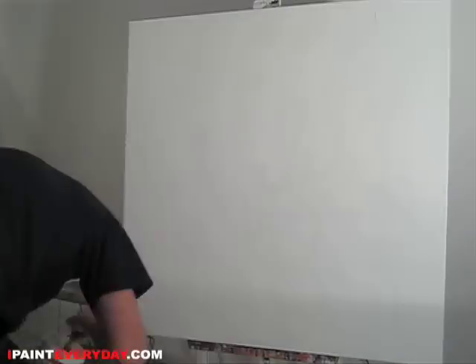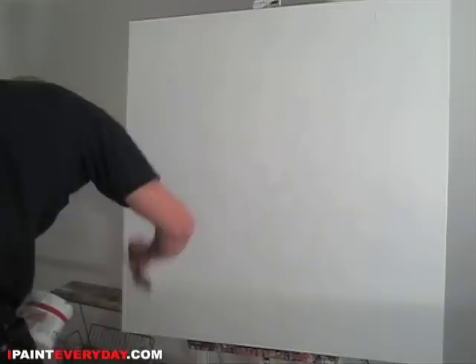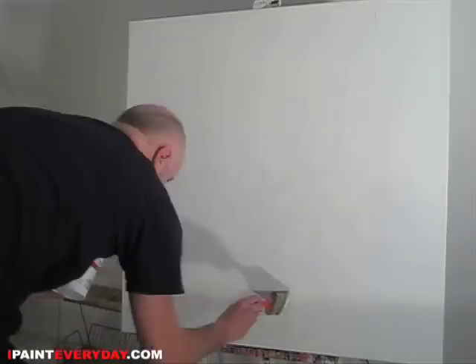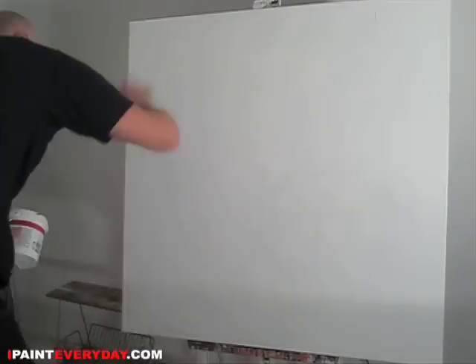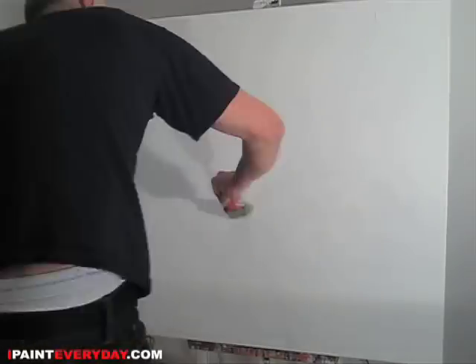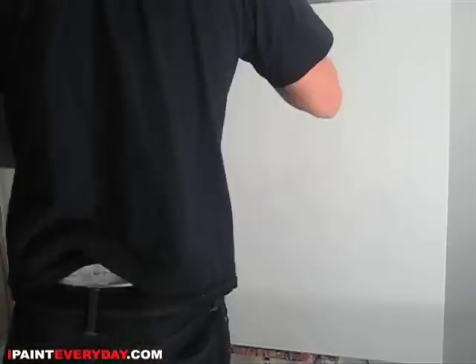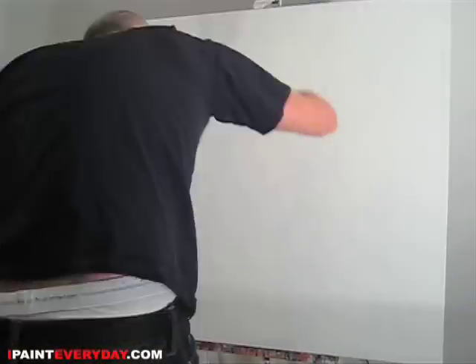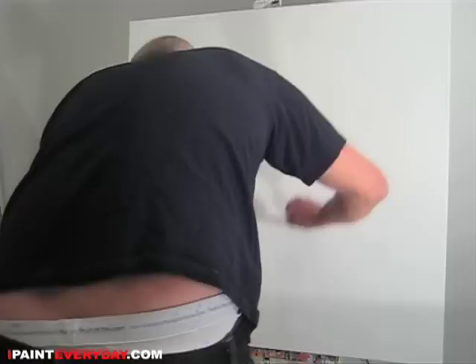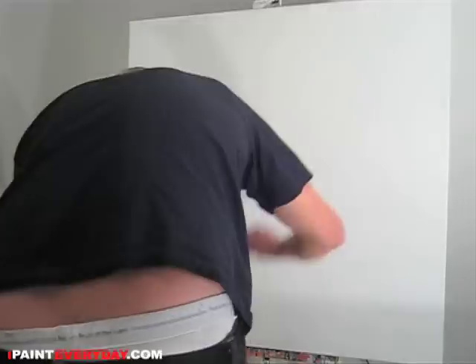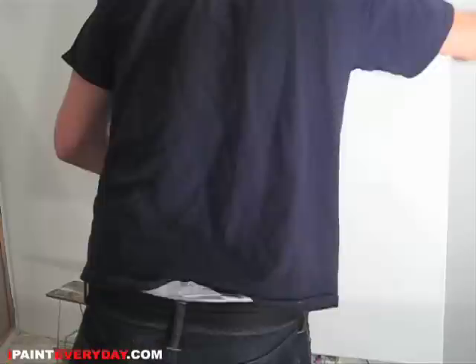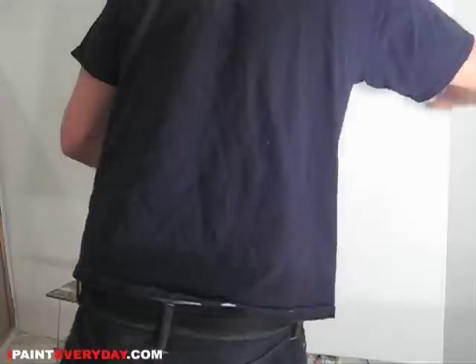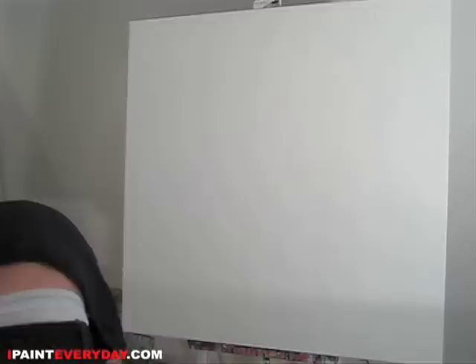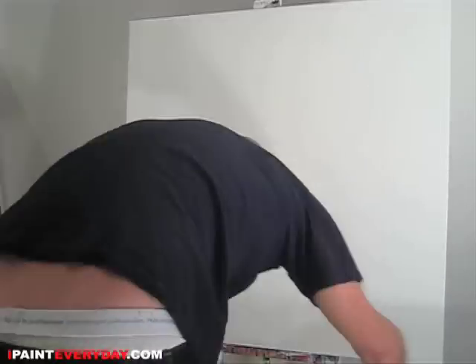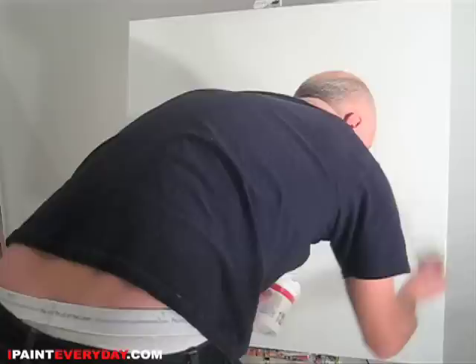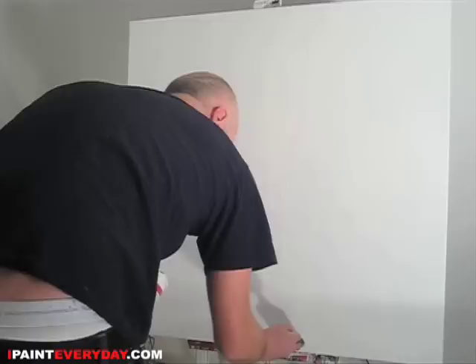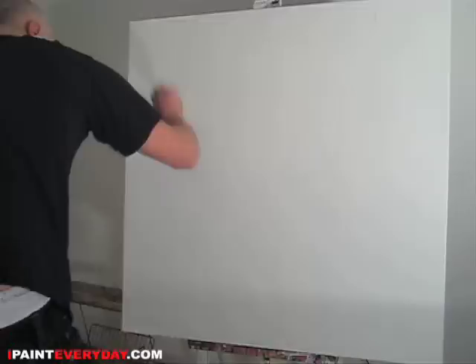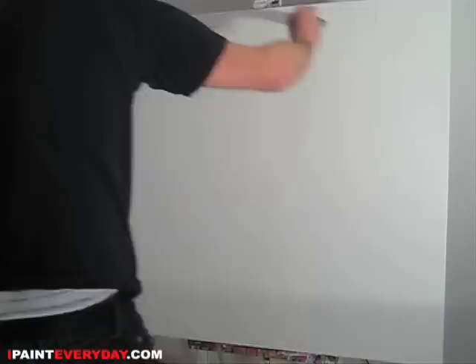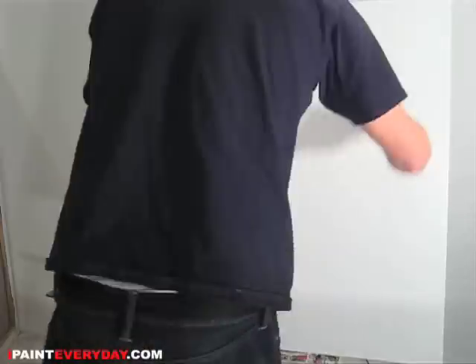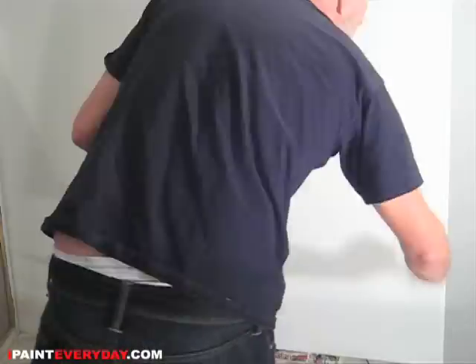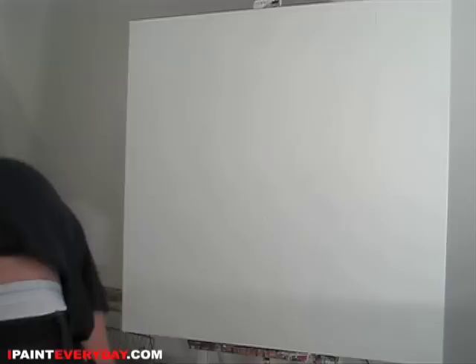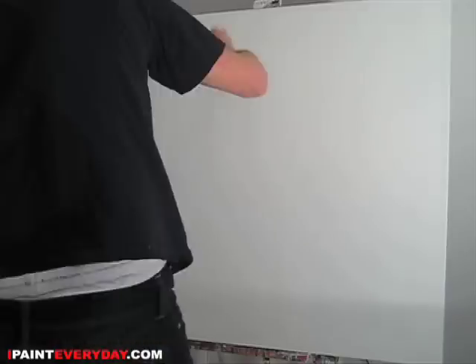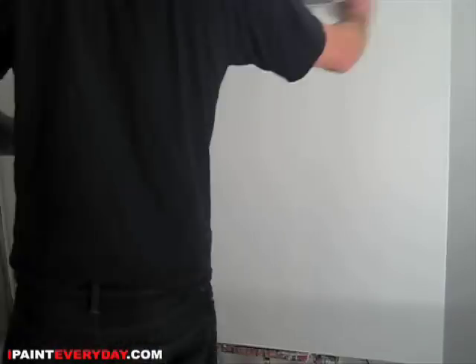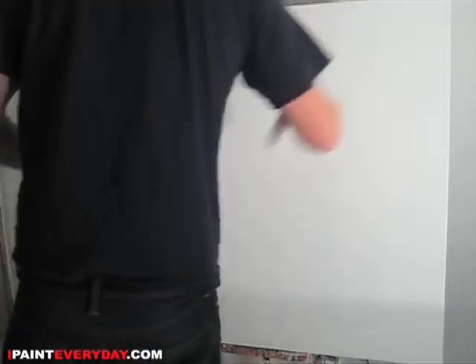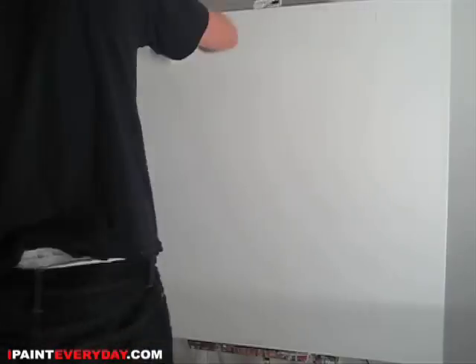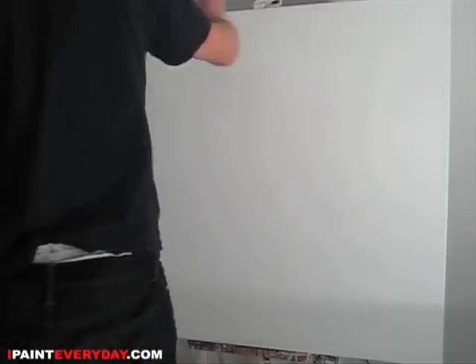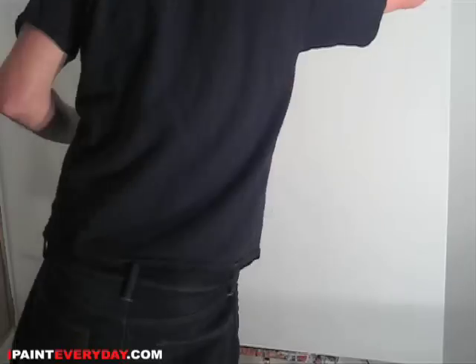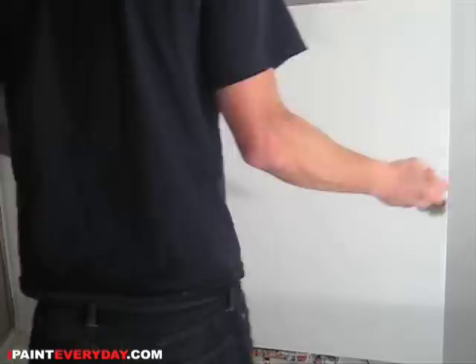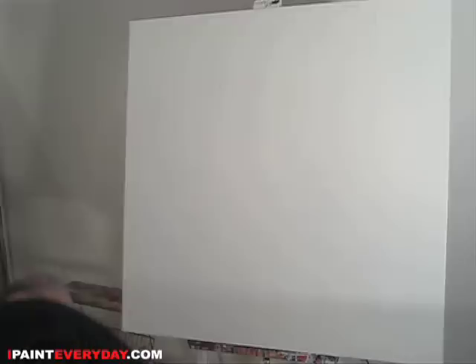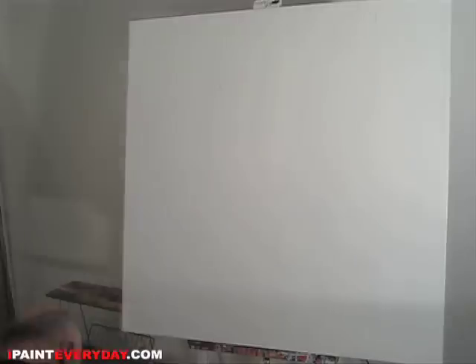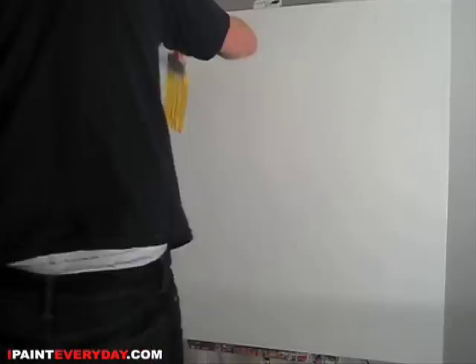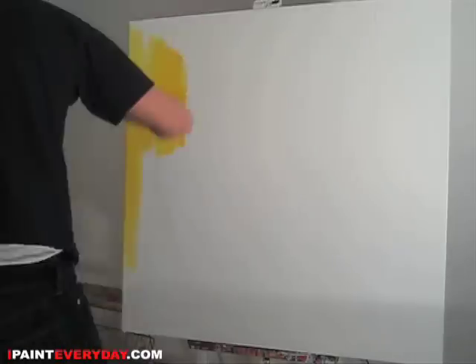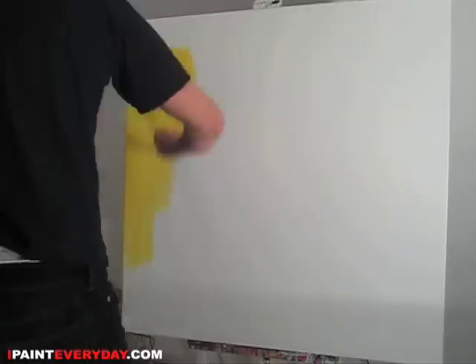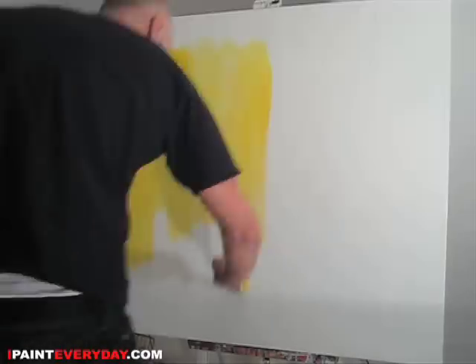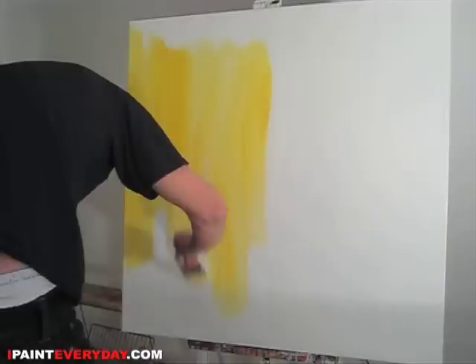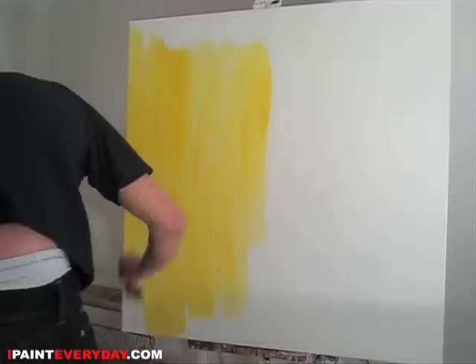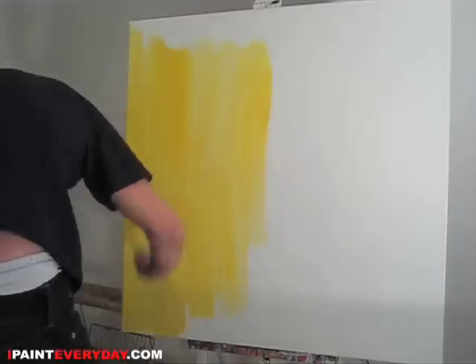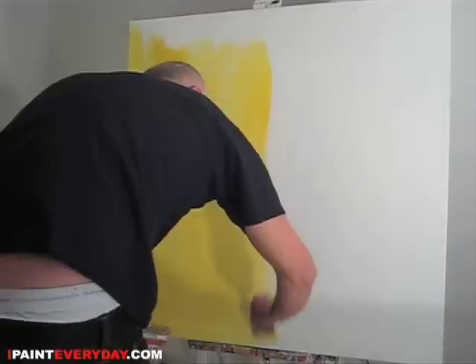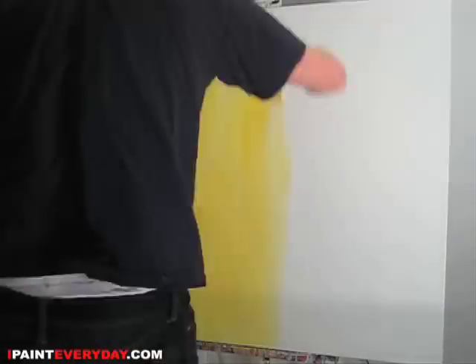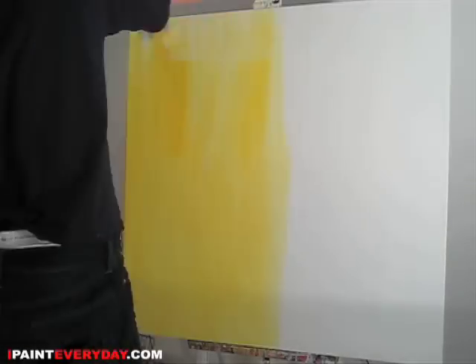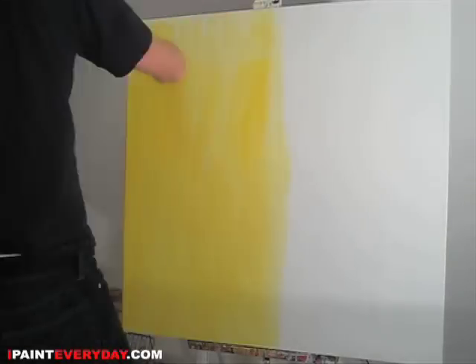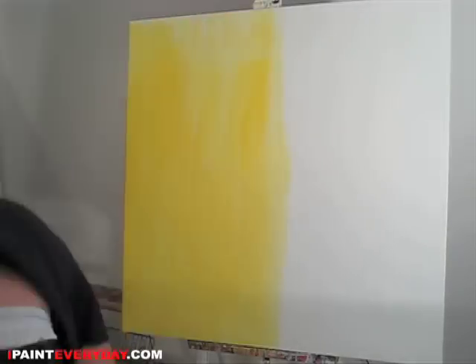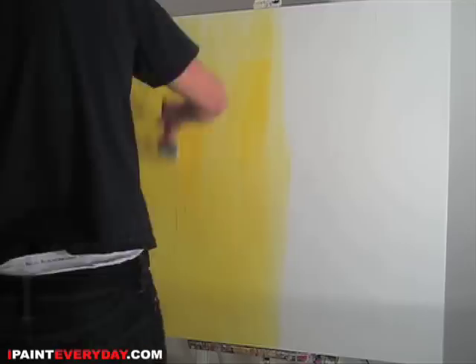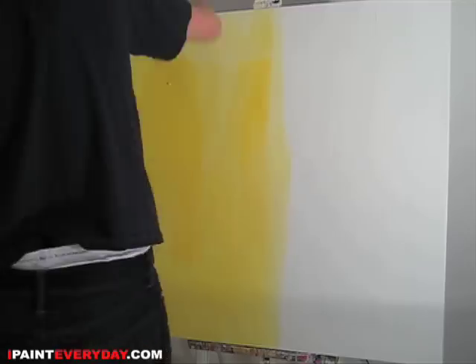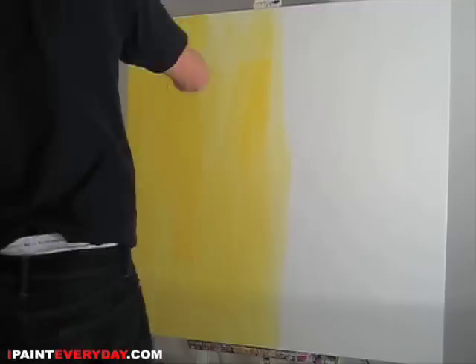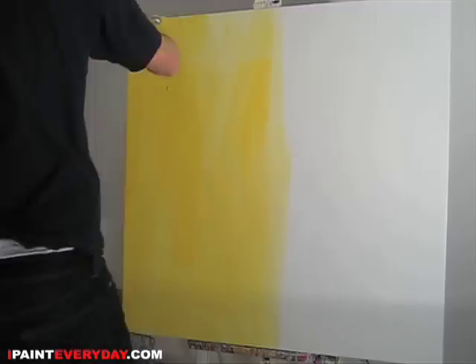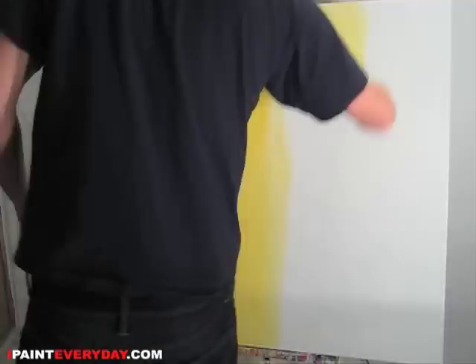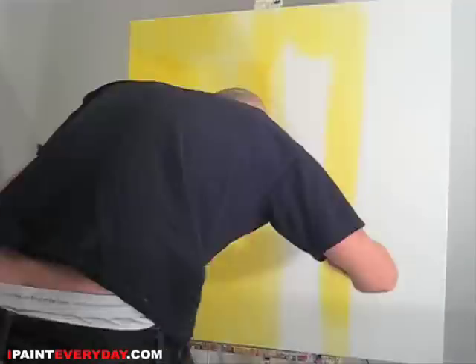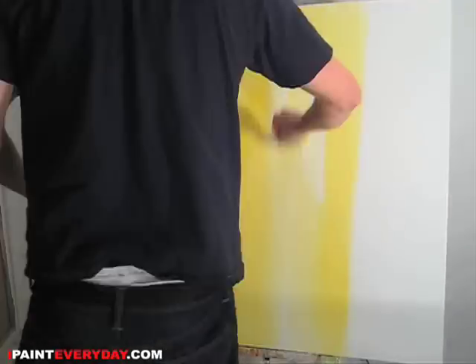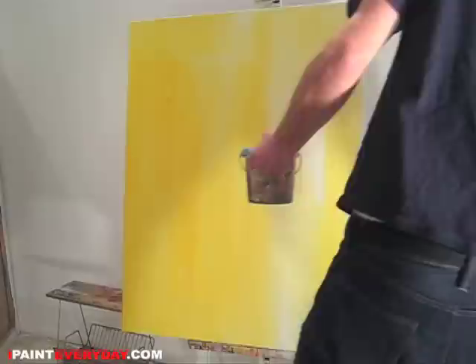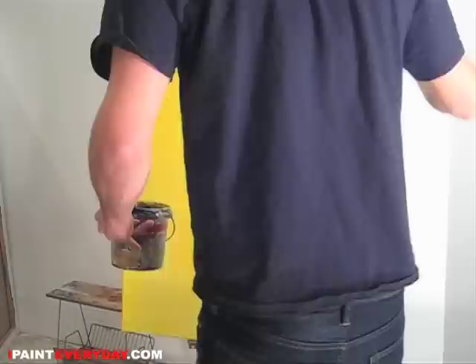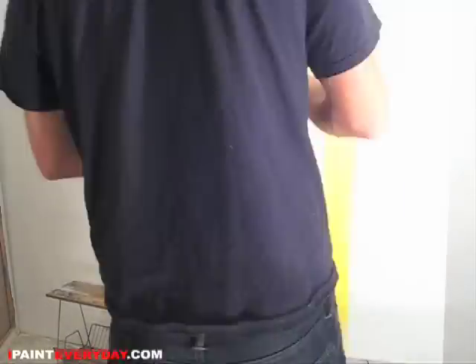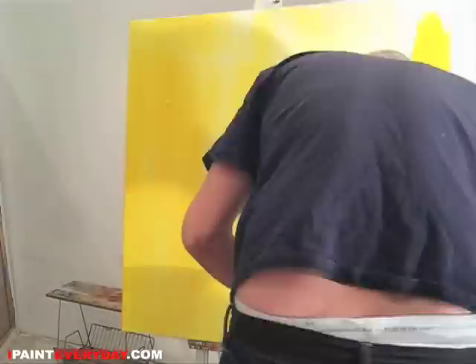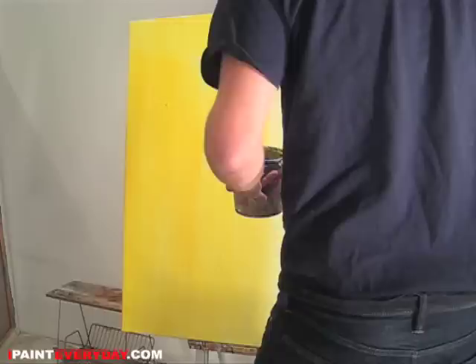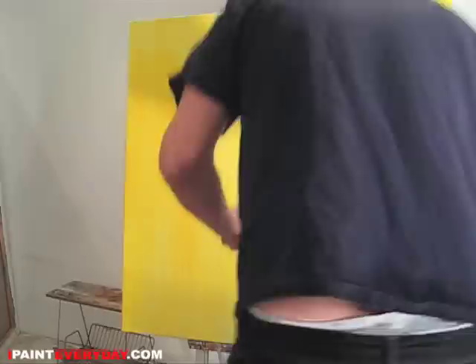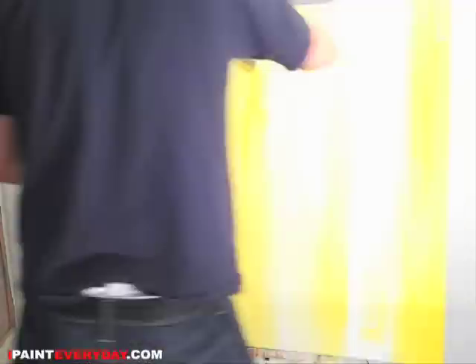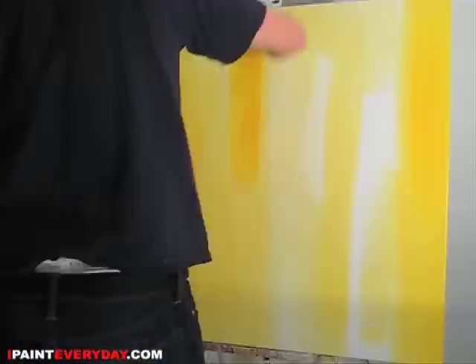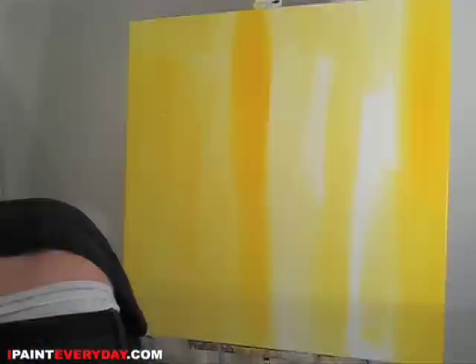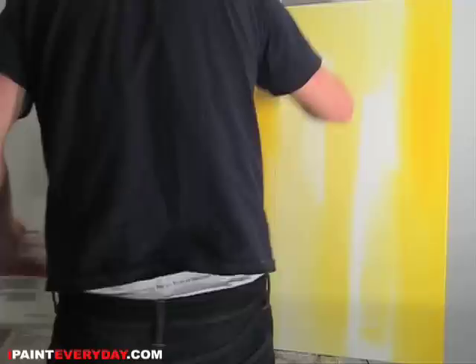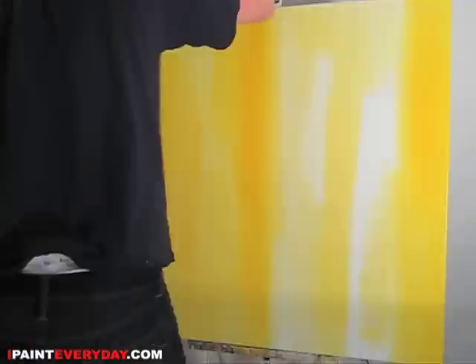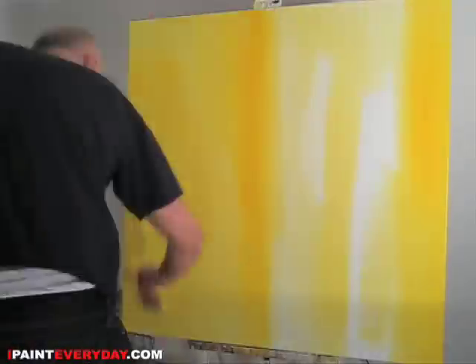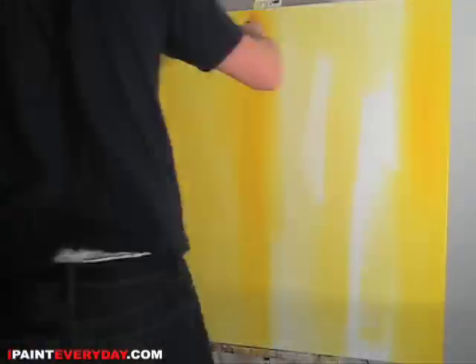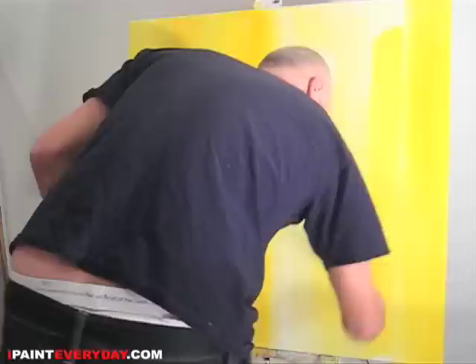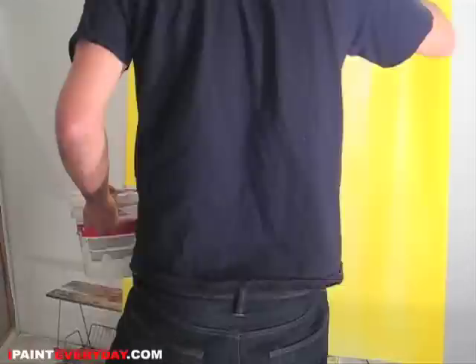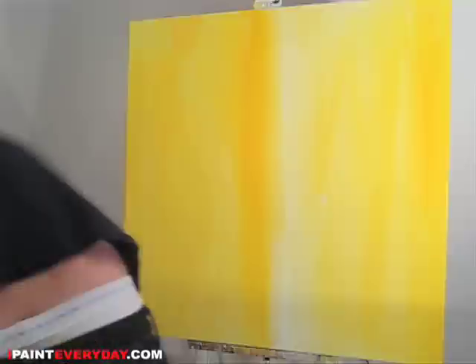Hi, welcome back. Certainly glad you could join us today. You got your paints and brushes out and ready to do a fantastic little painting? Super.